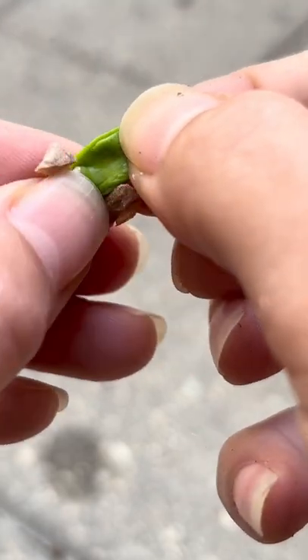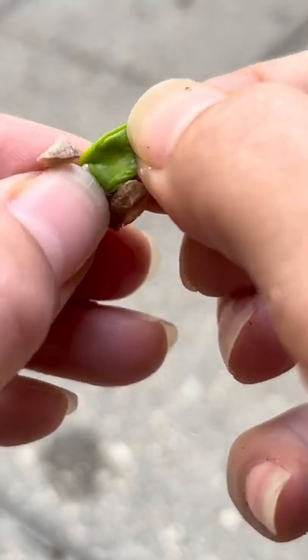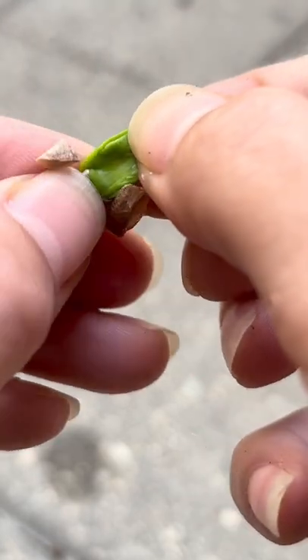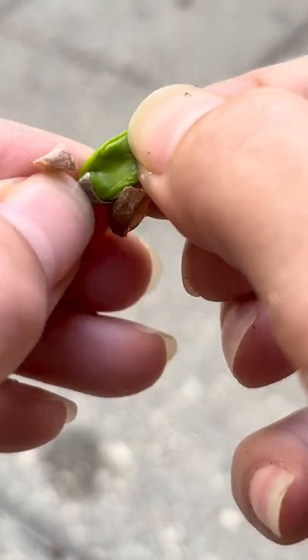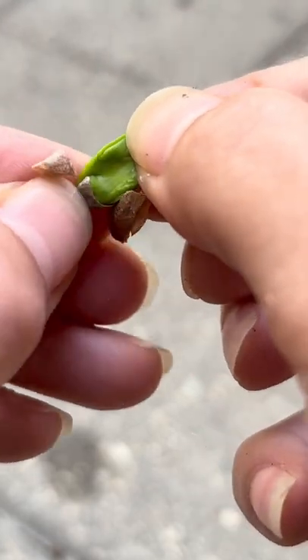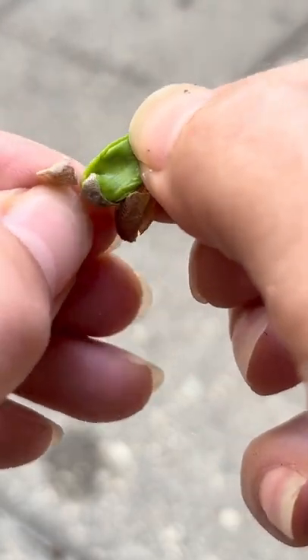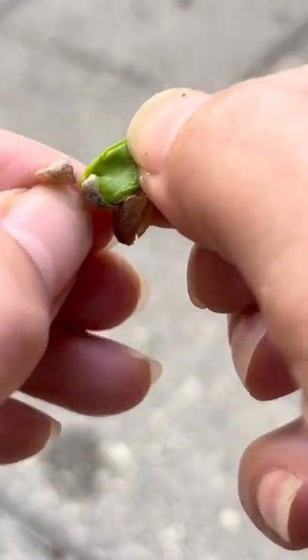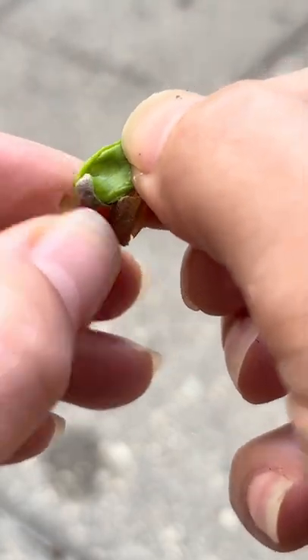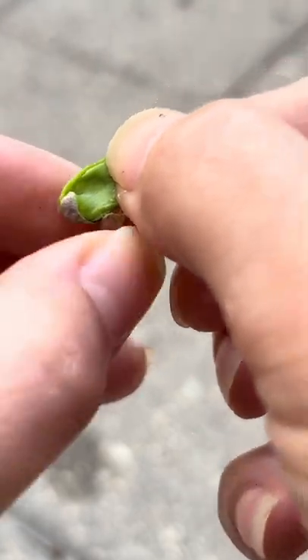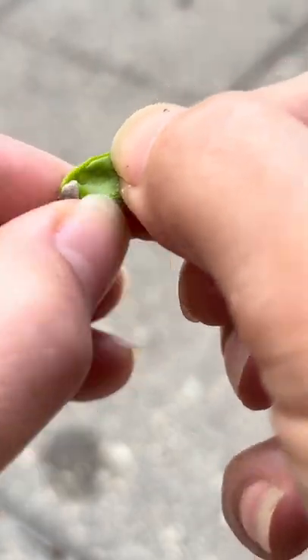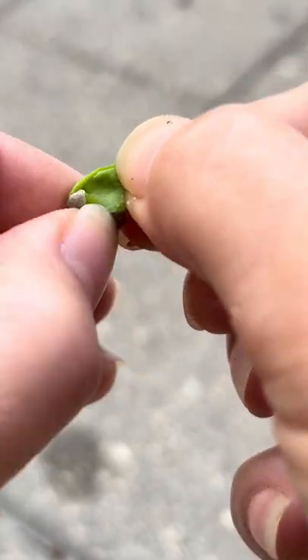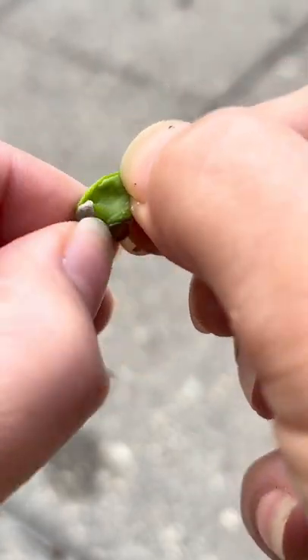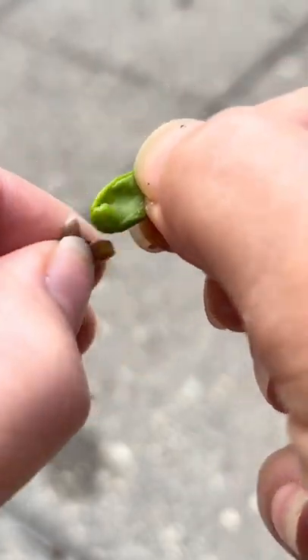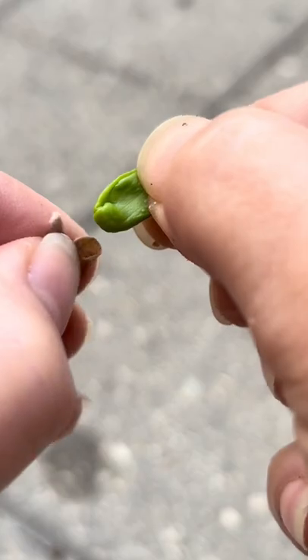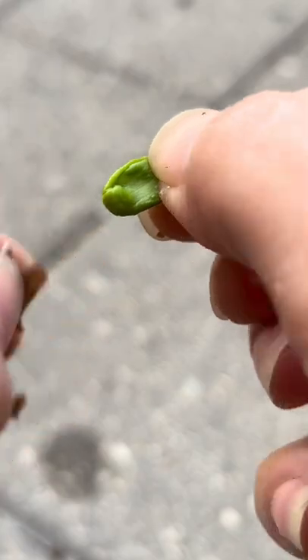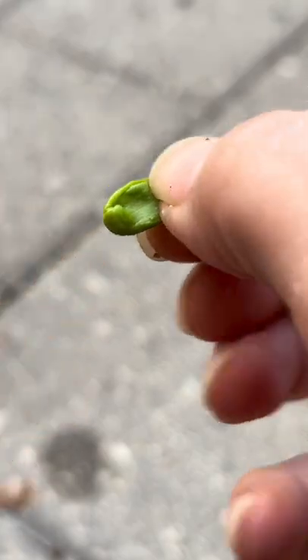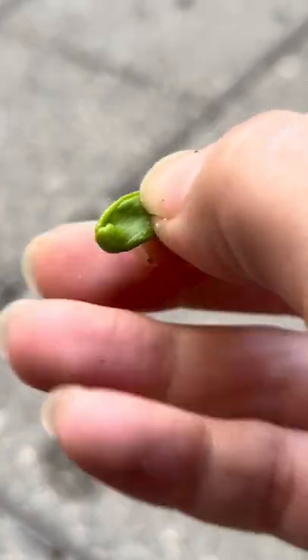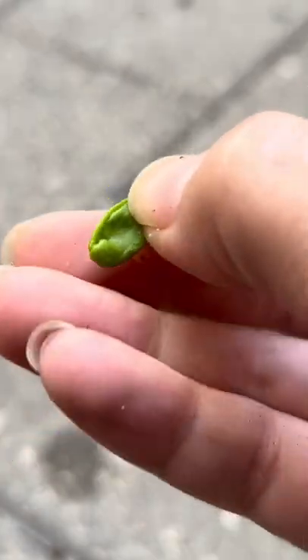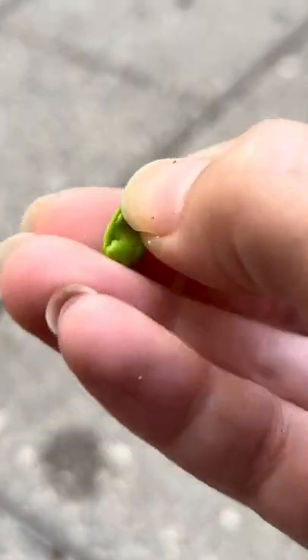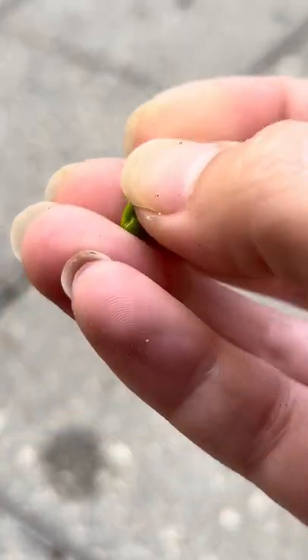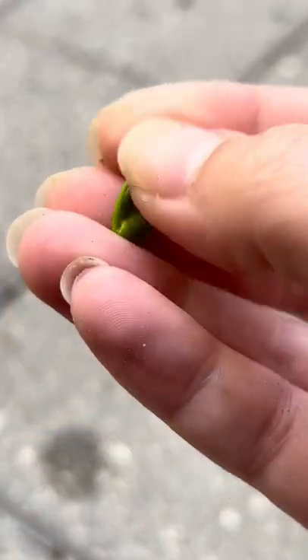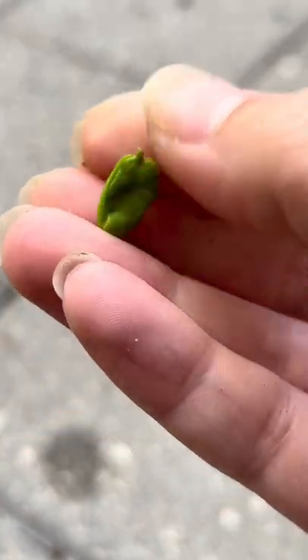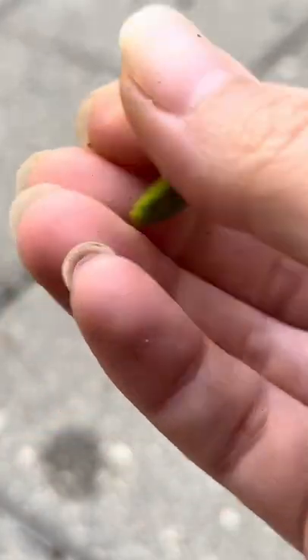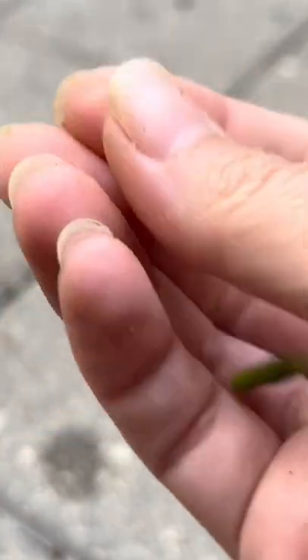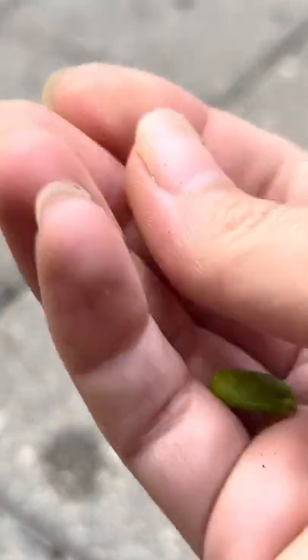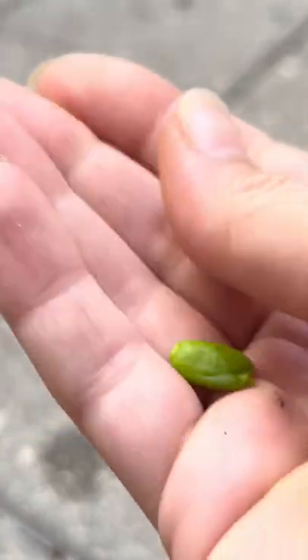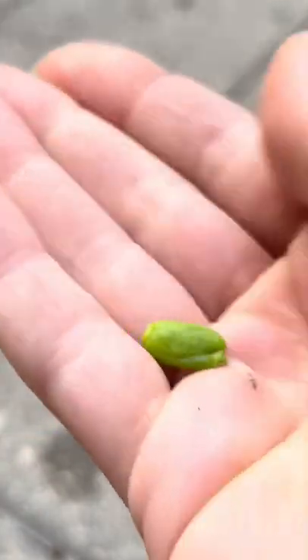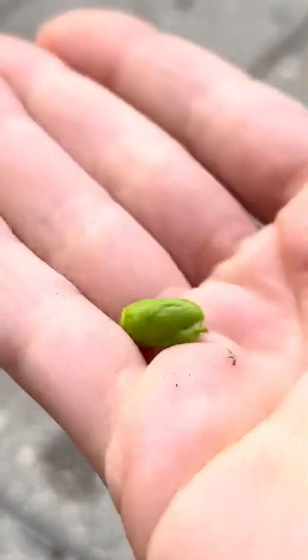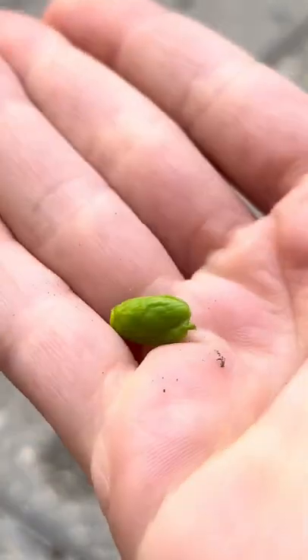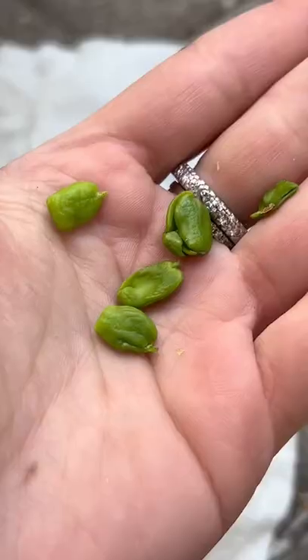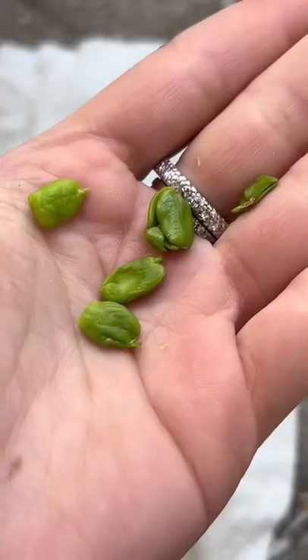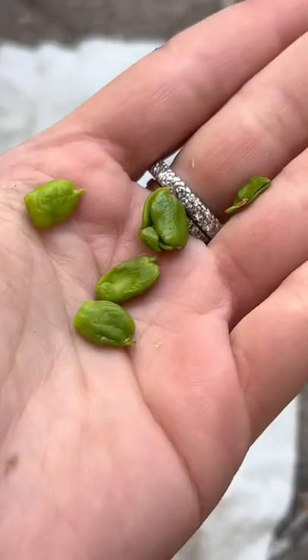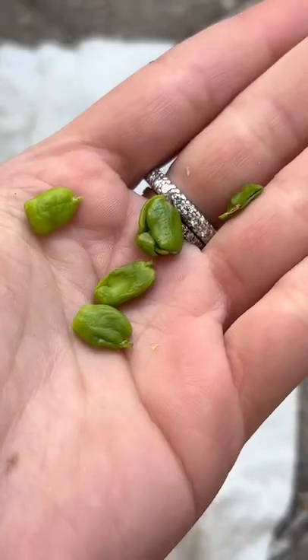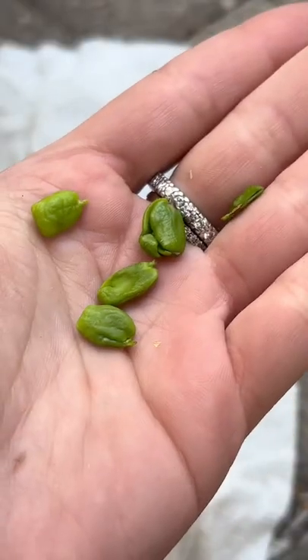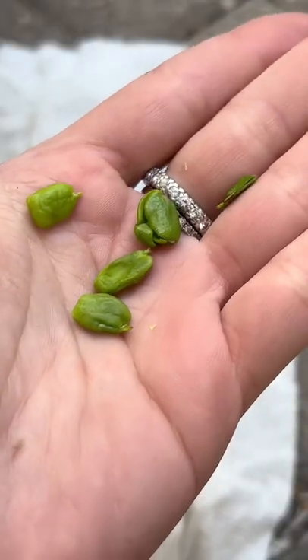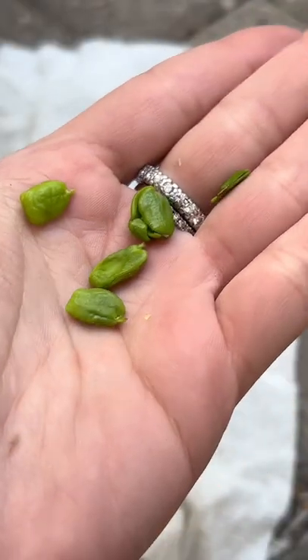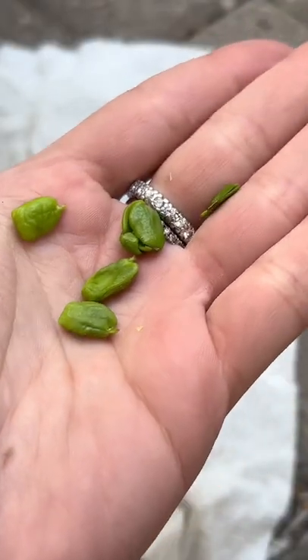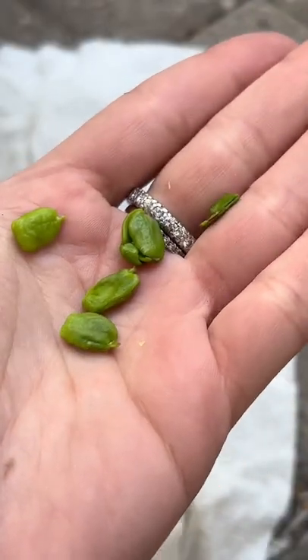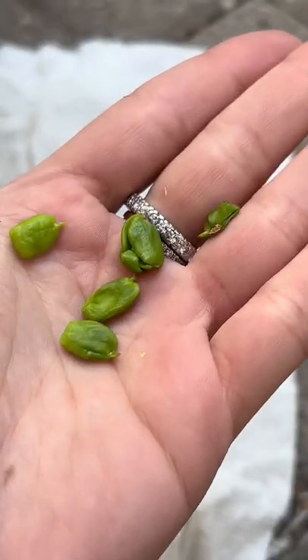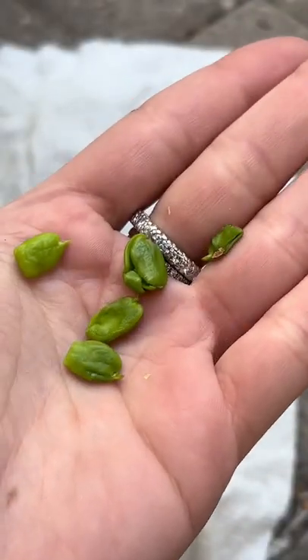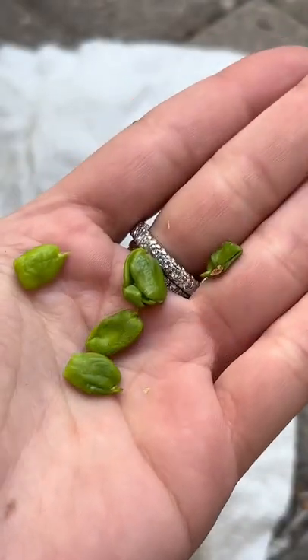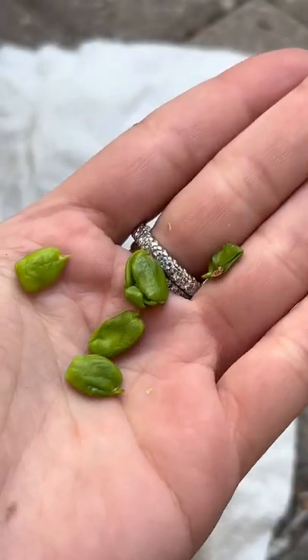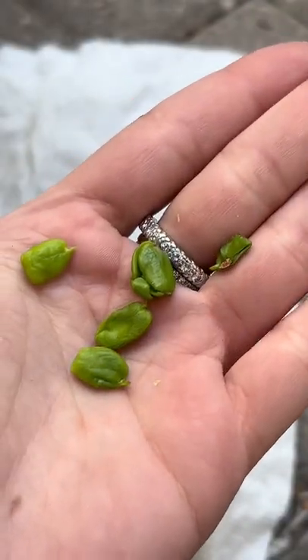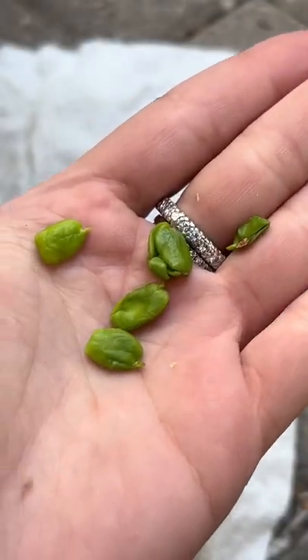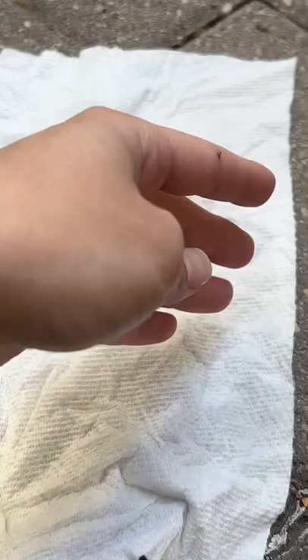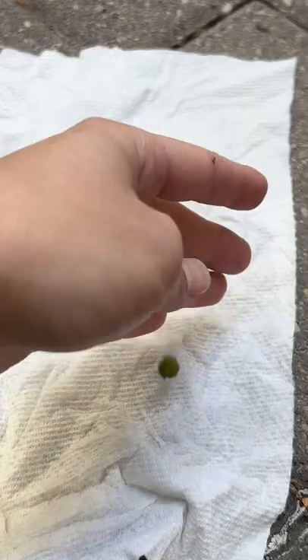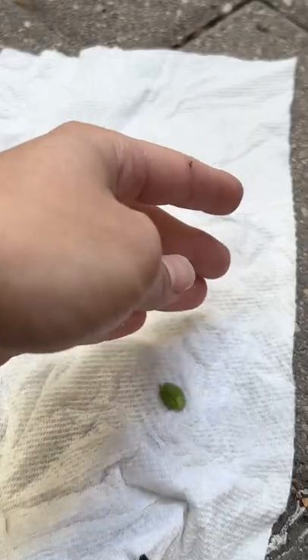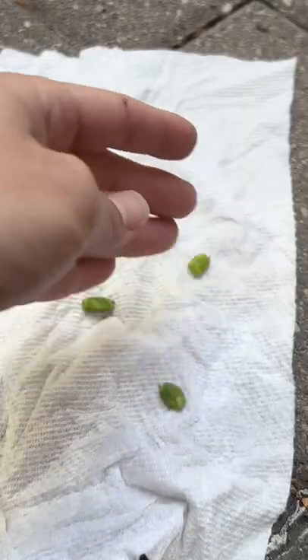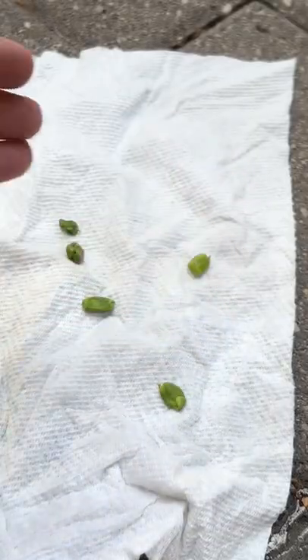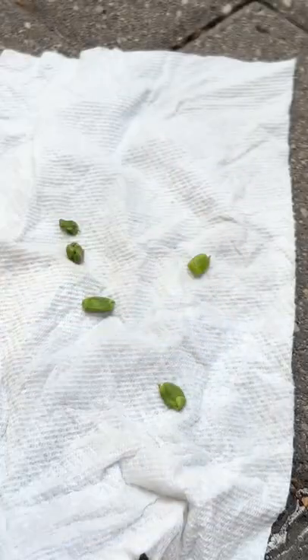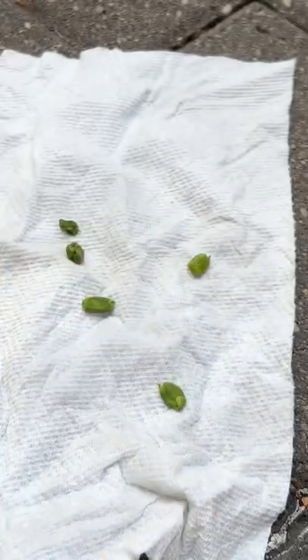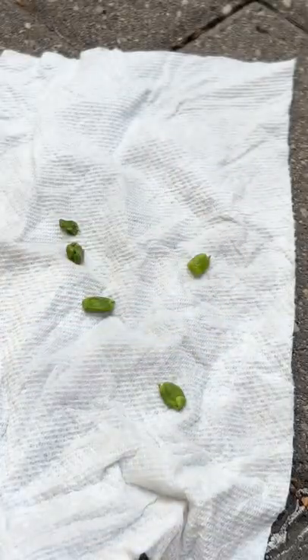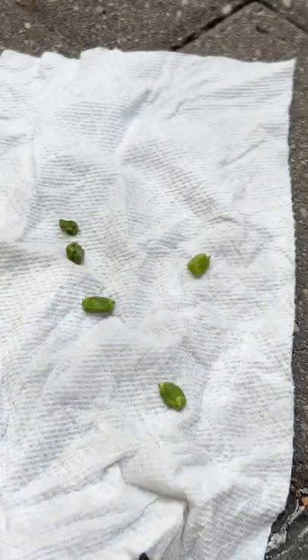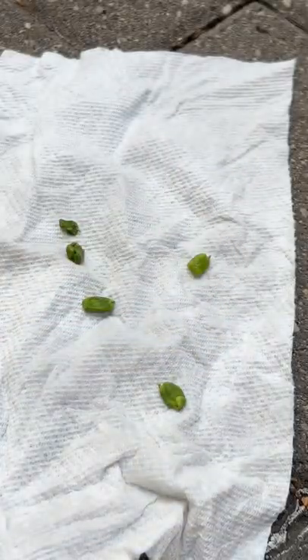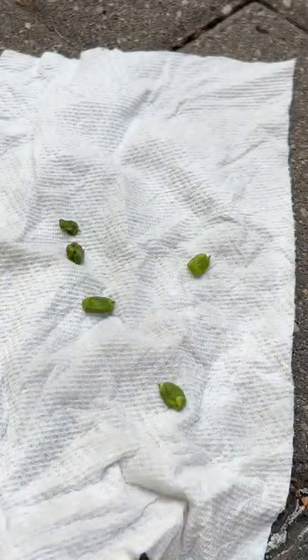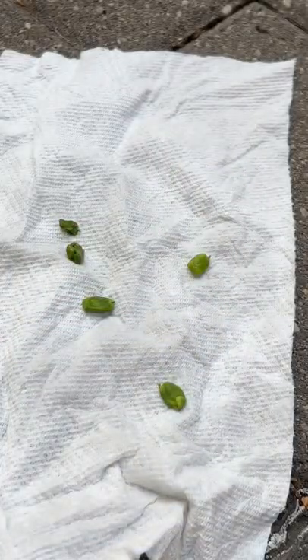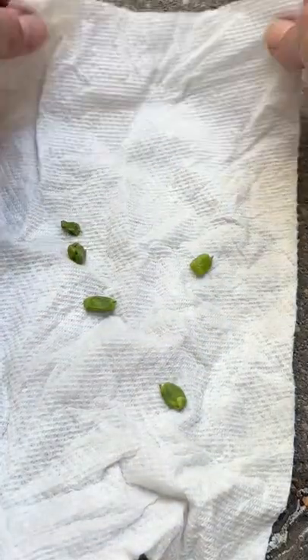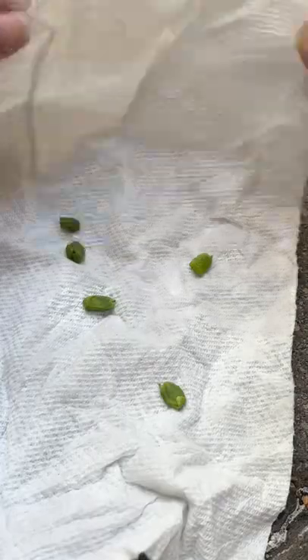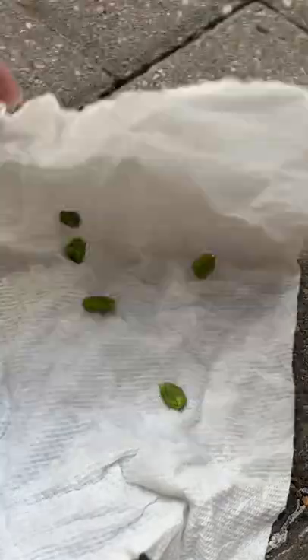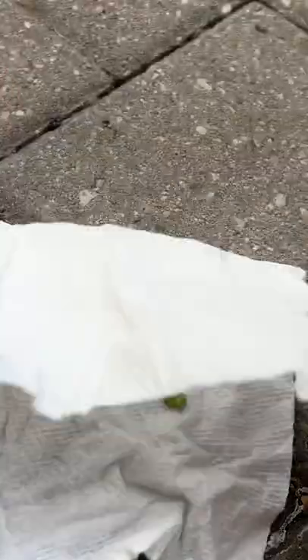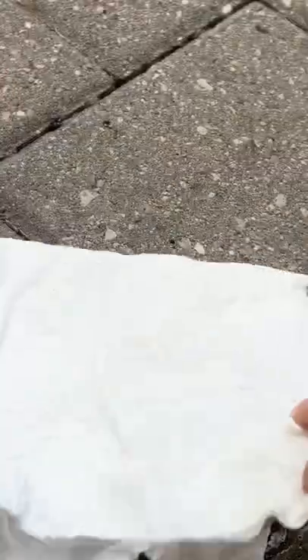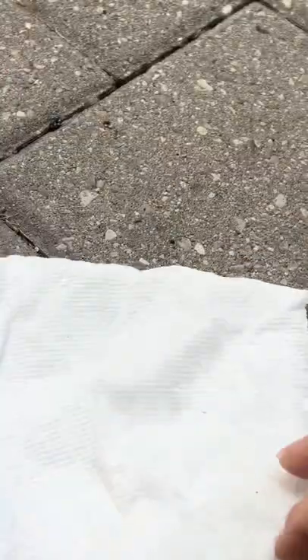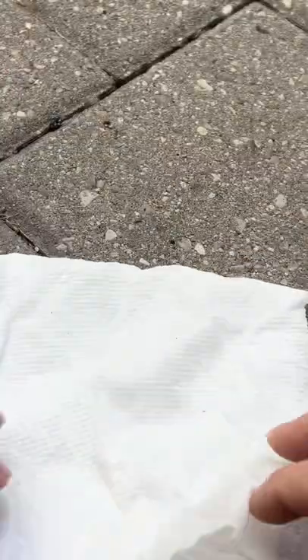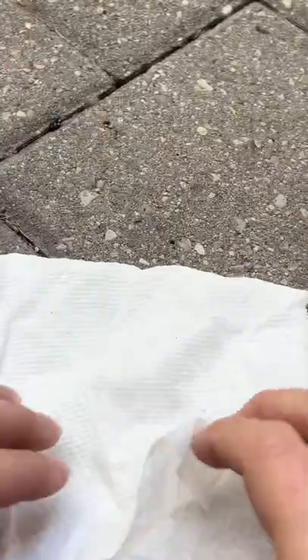Wasn't sure if it was already sprouting or if it's just how it looks, but I was excited either way. It looked like a snap pea, and I wanted to eat it, but I didn't.